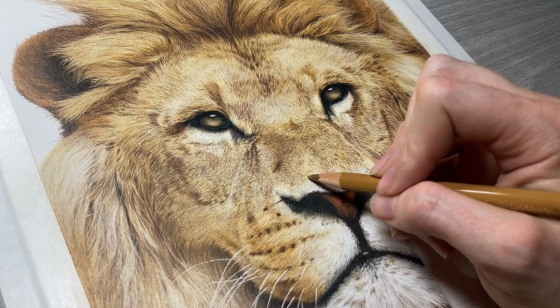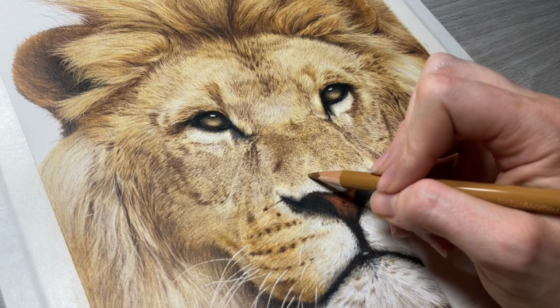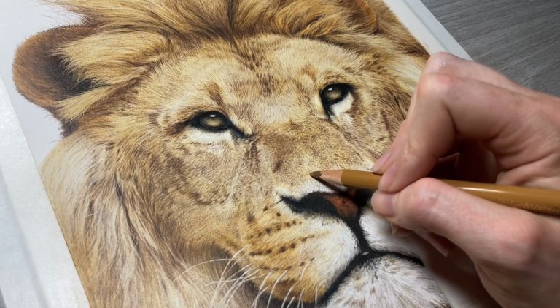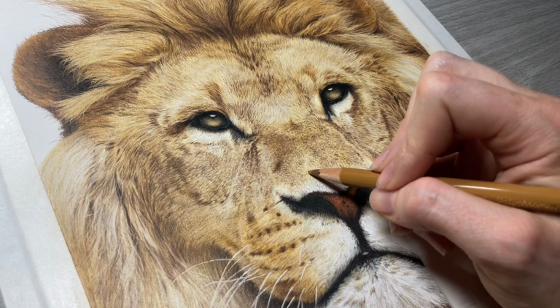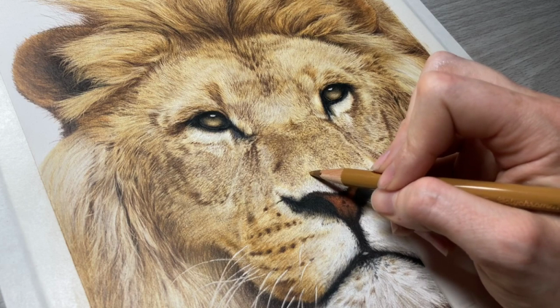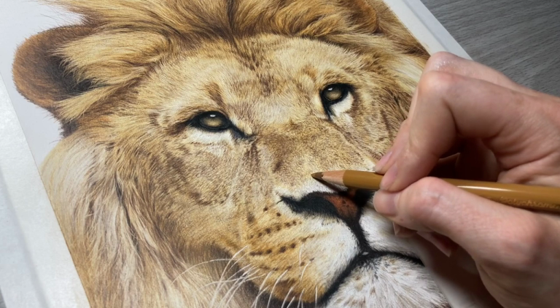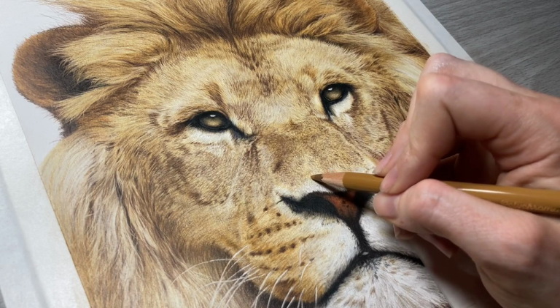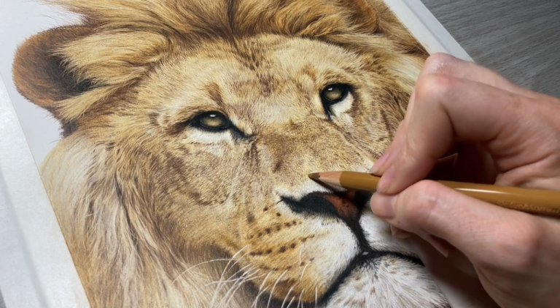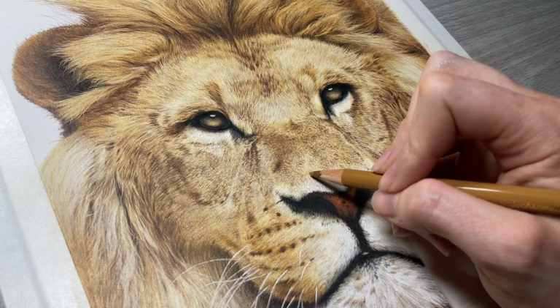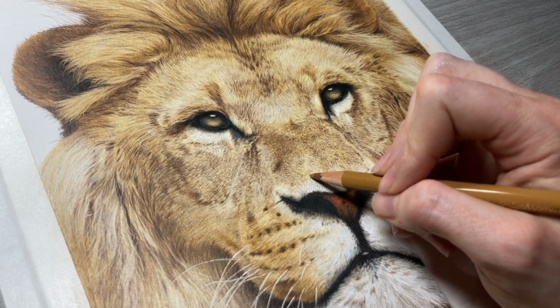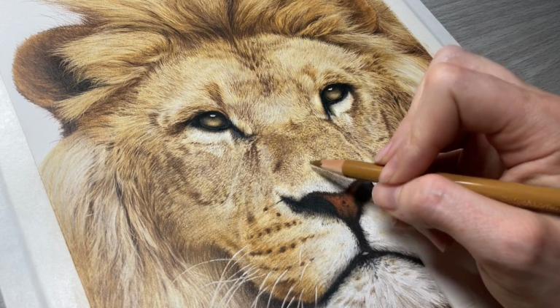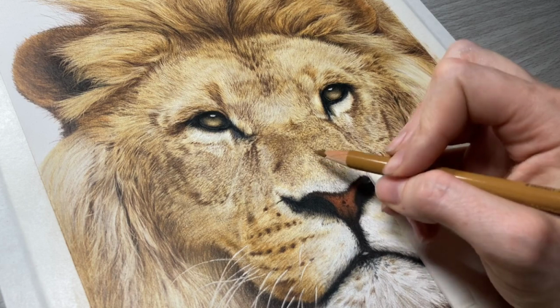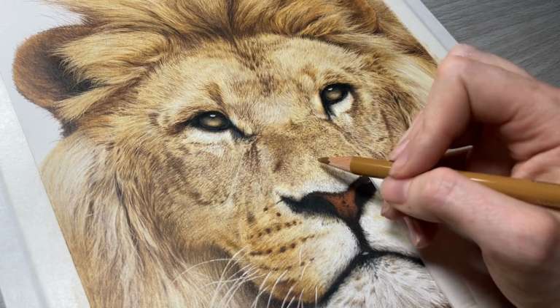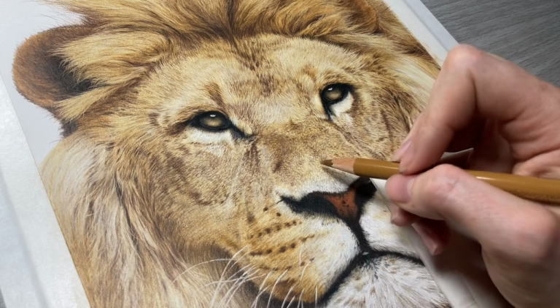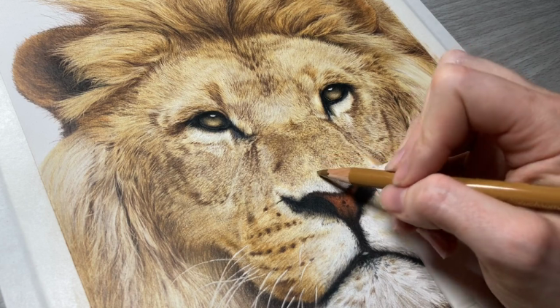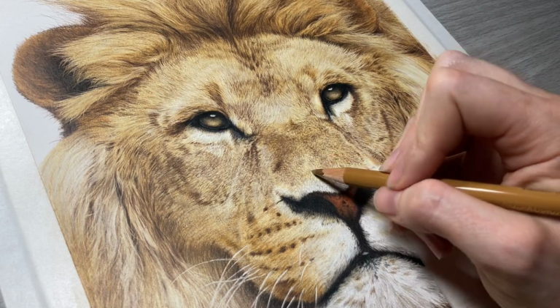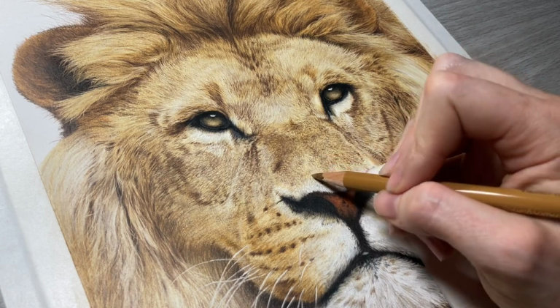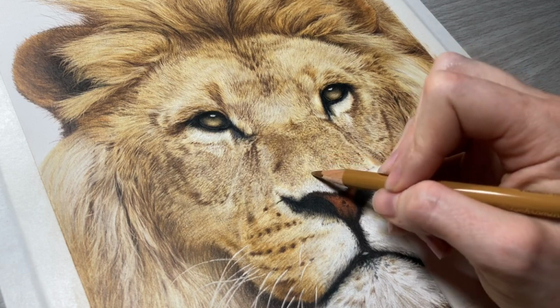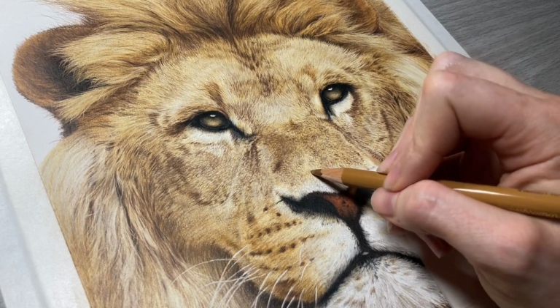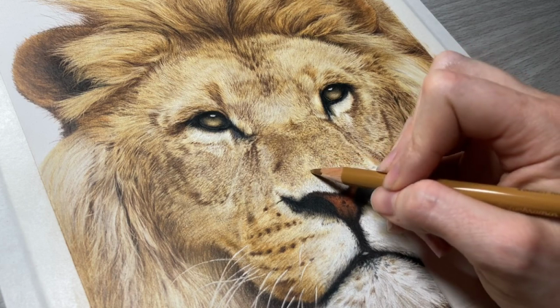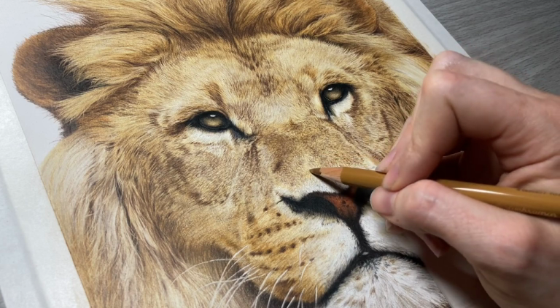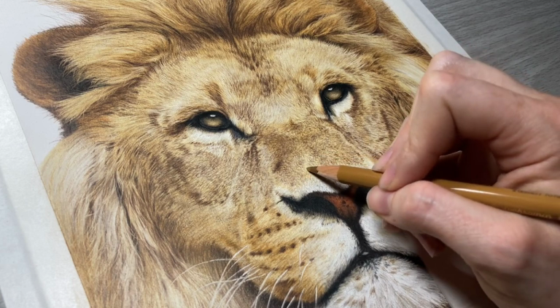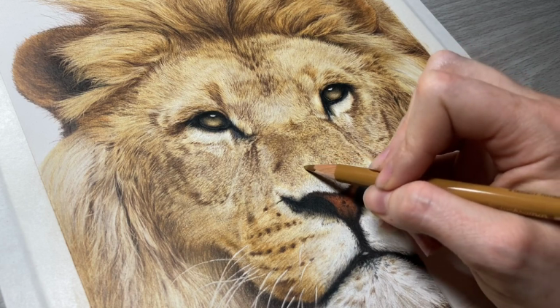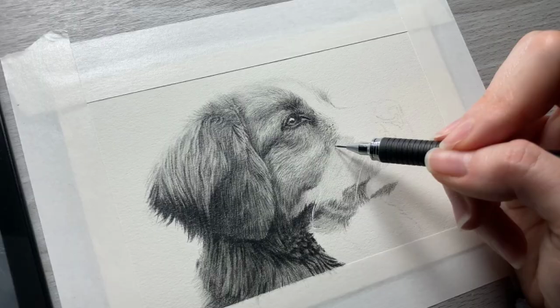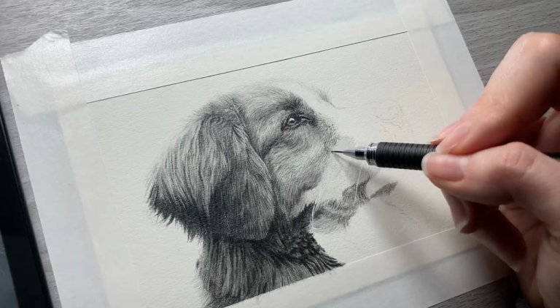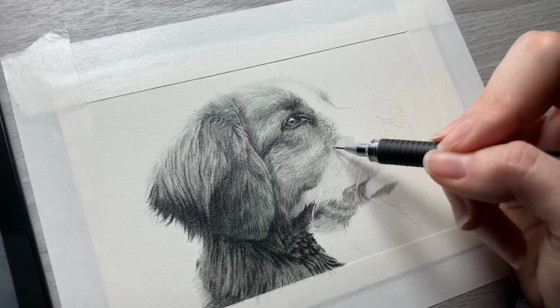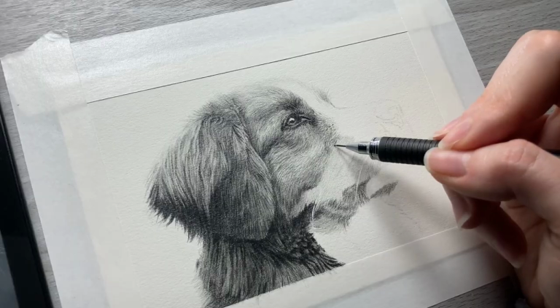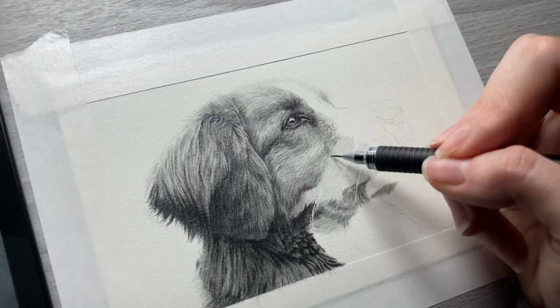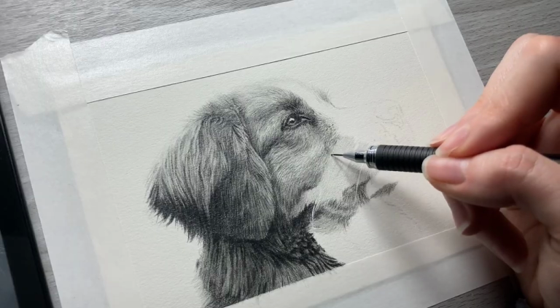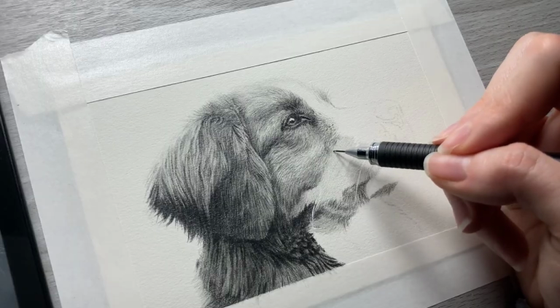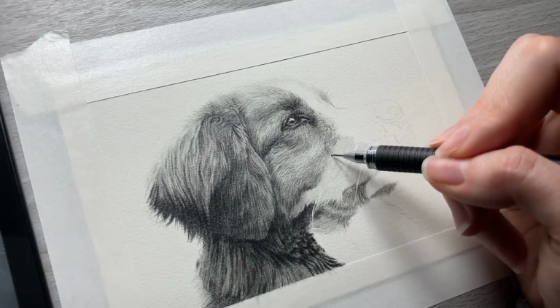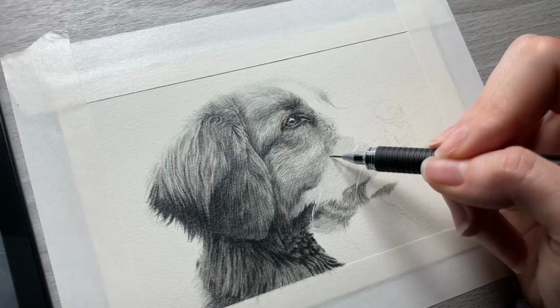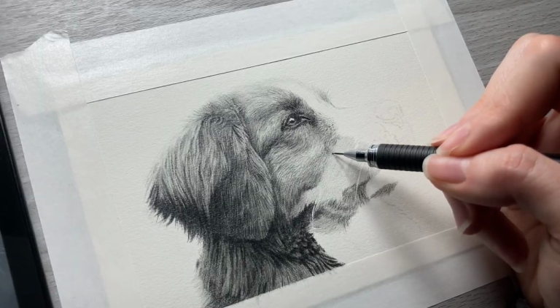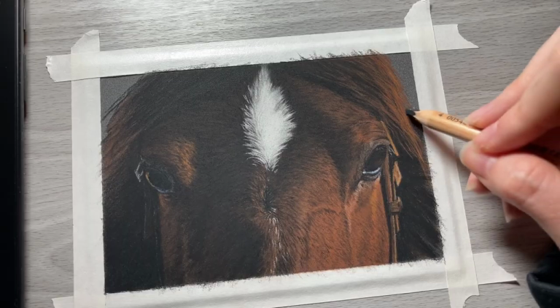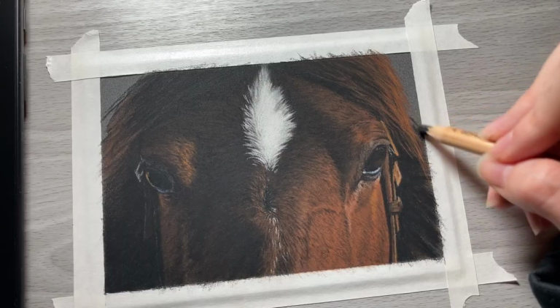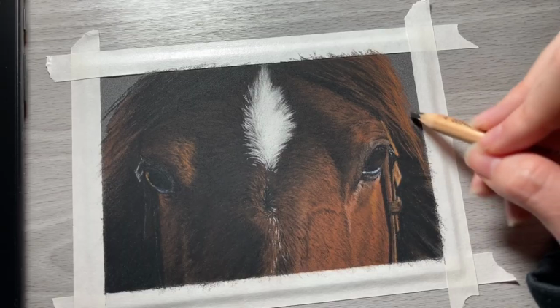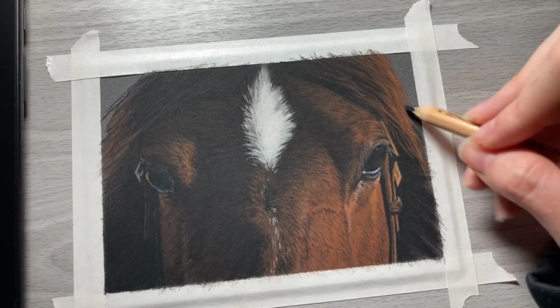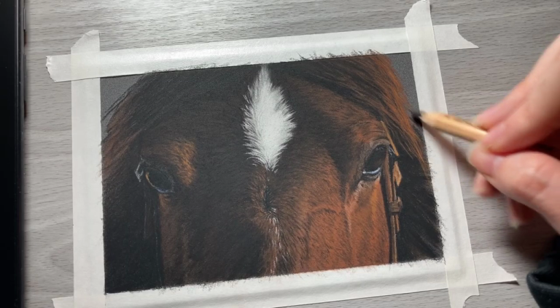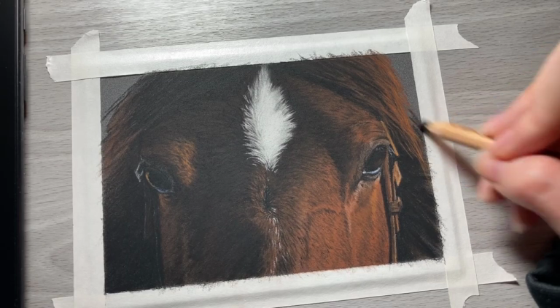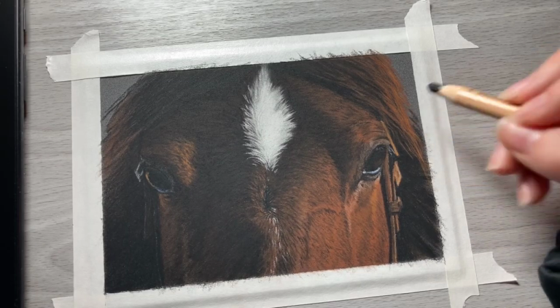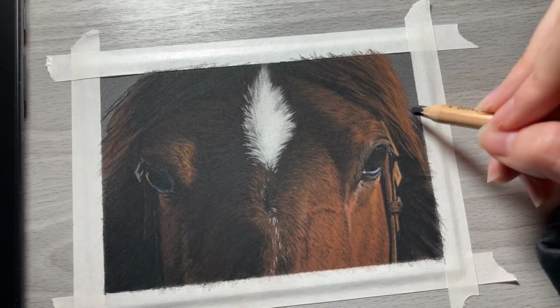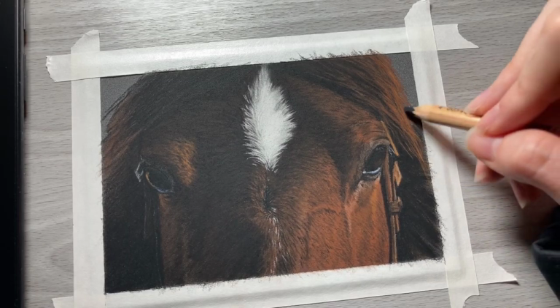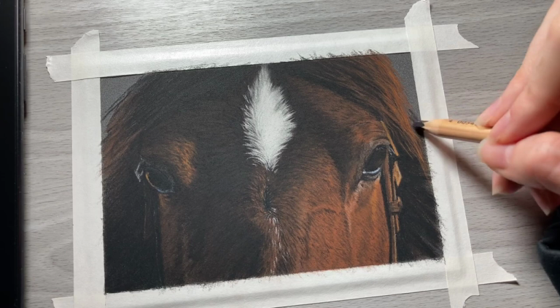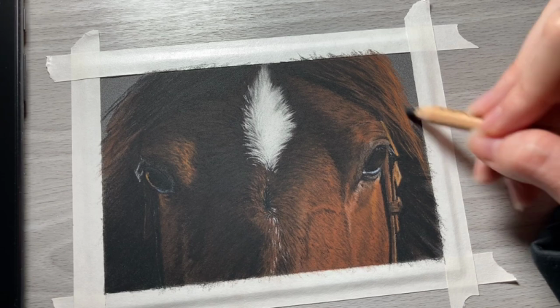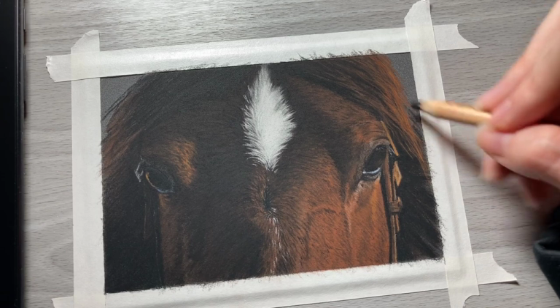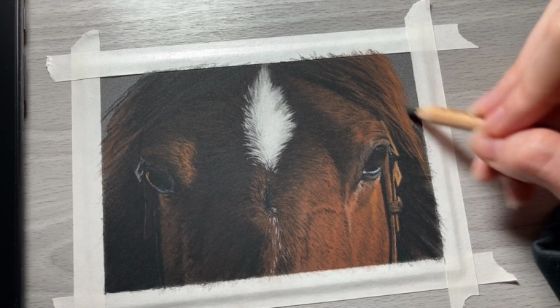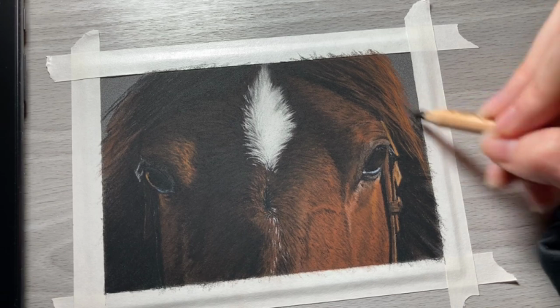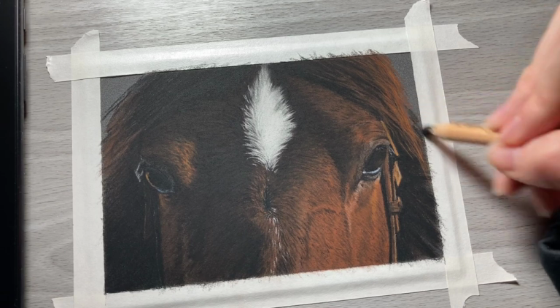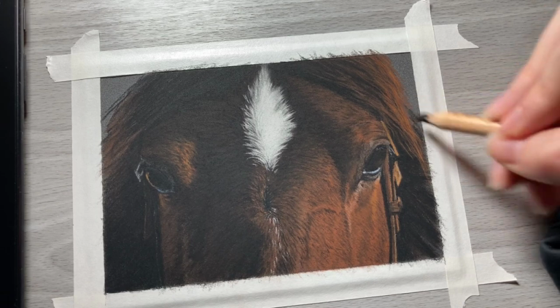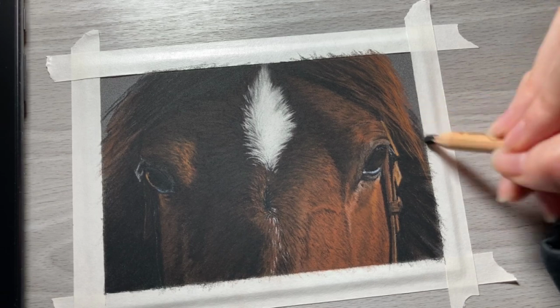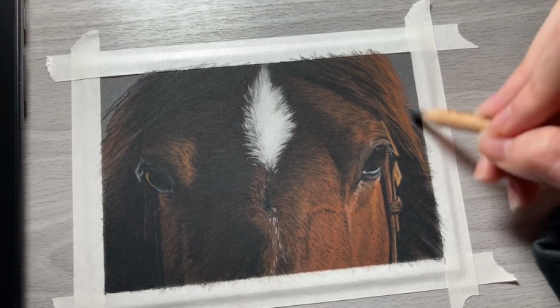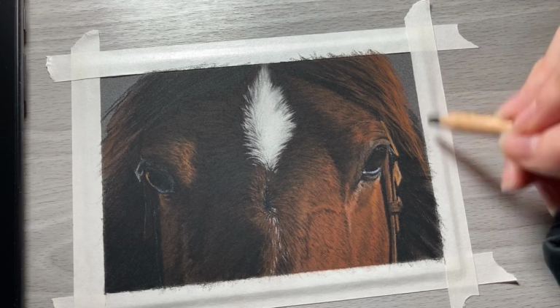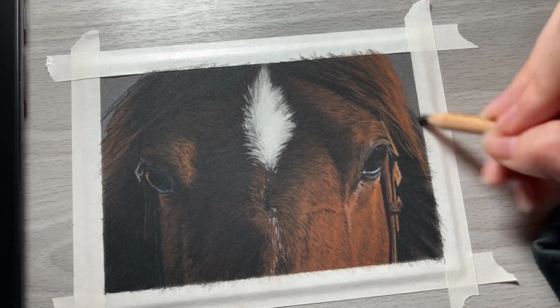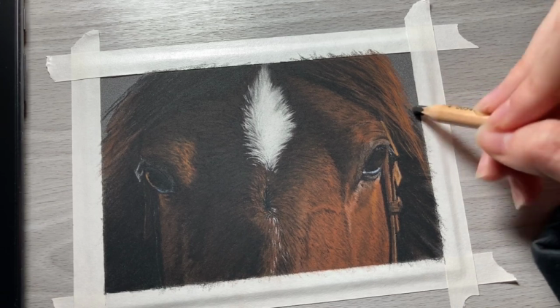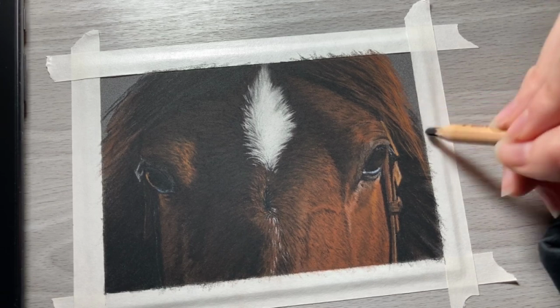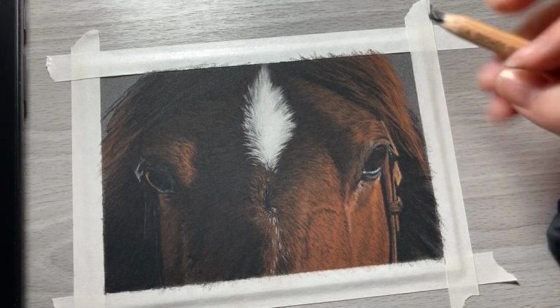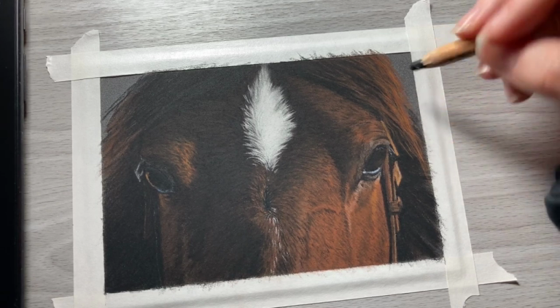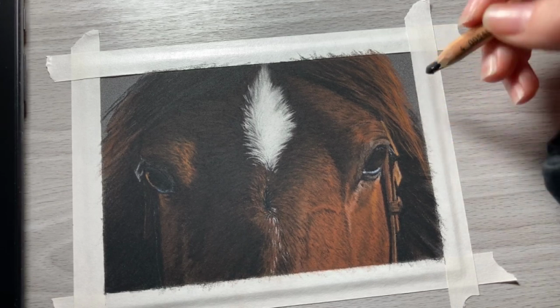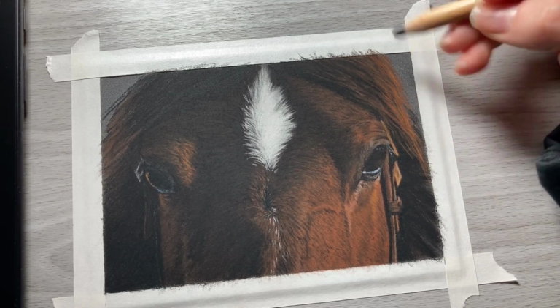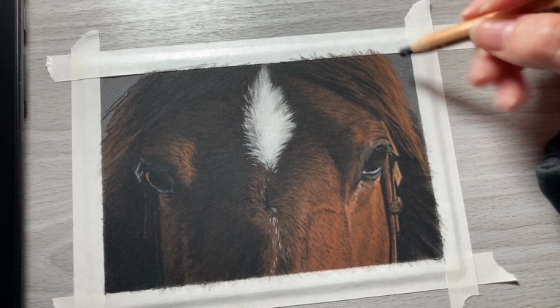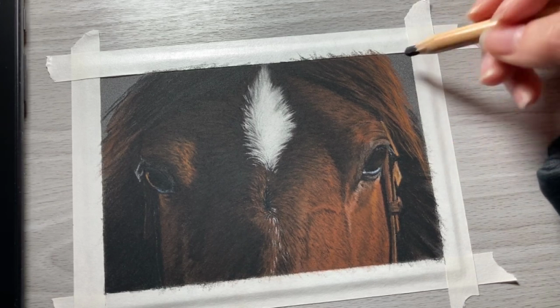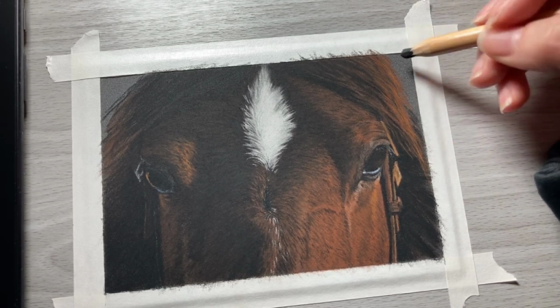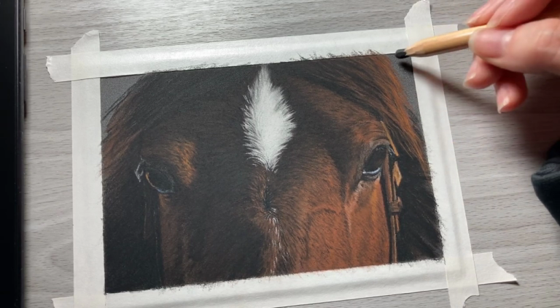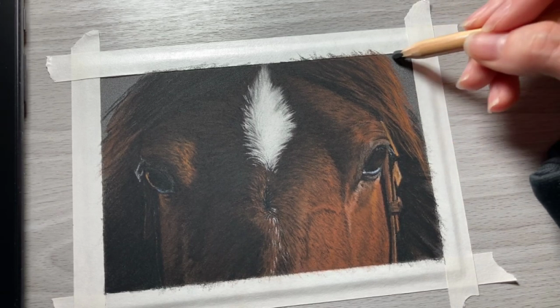If you are looking to improve your drawing skills with colored pencils, graphite, or soft pastel, these tutorials are a great way for you to learn all there is to drawing.